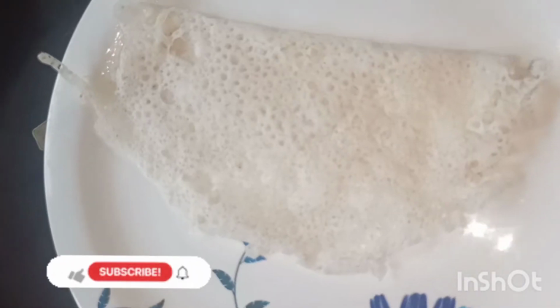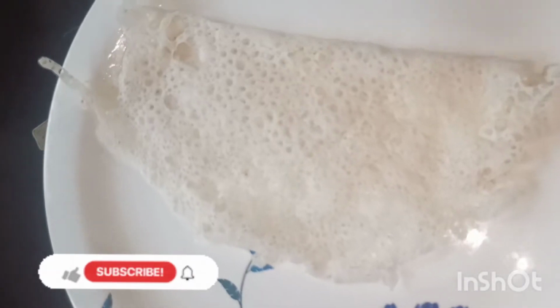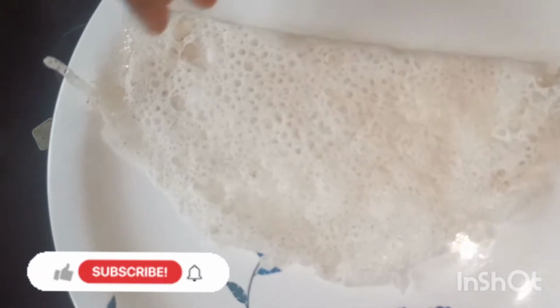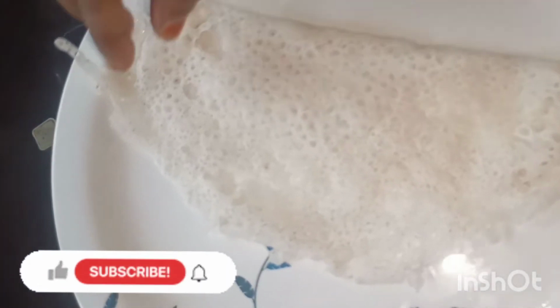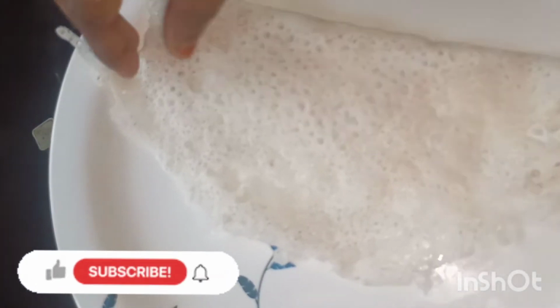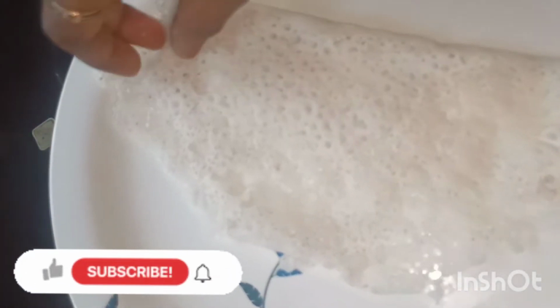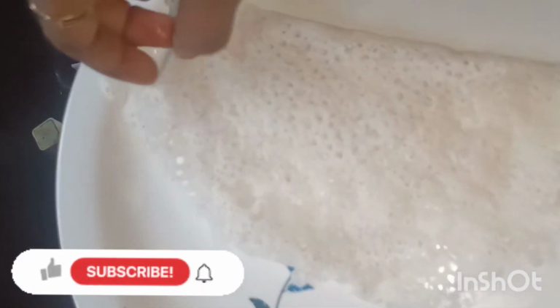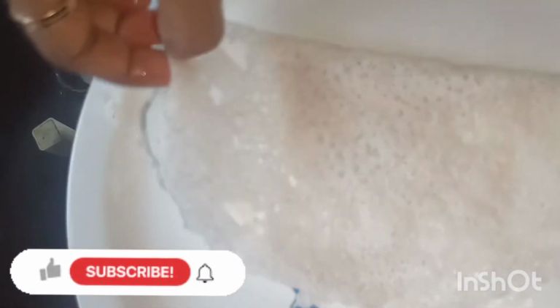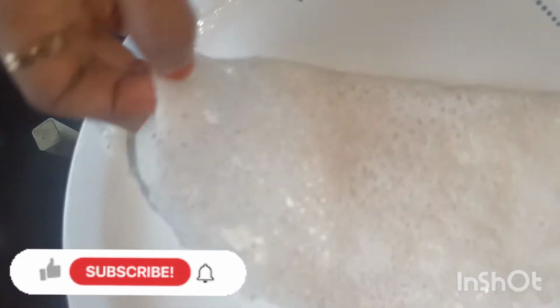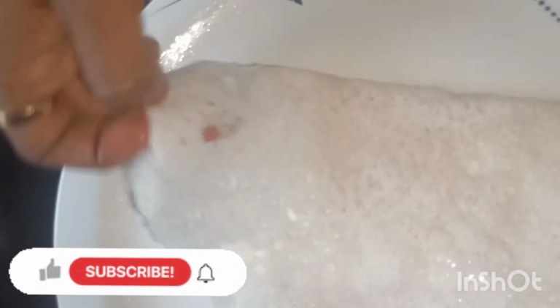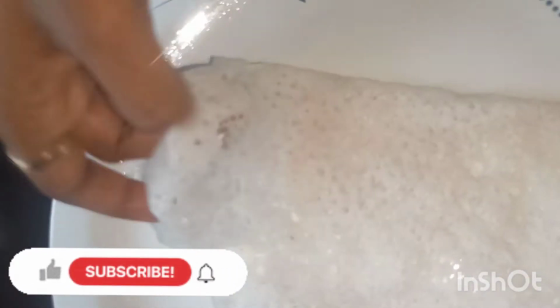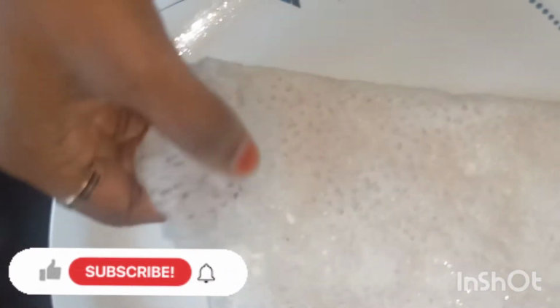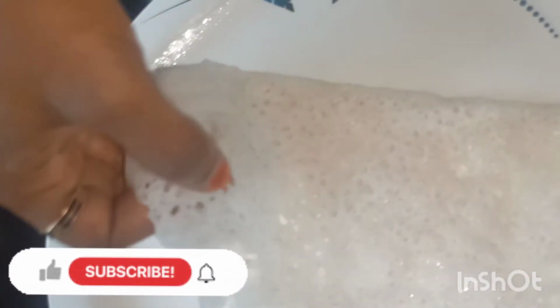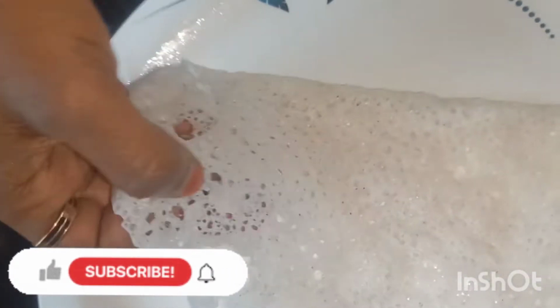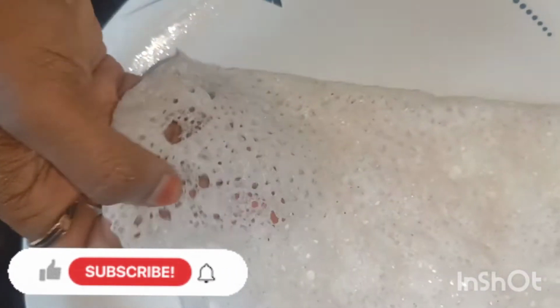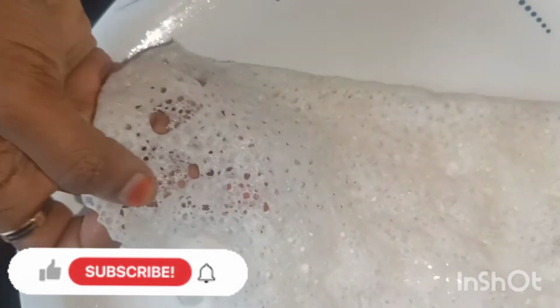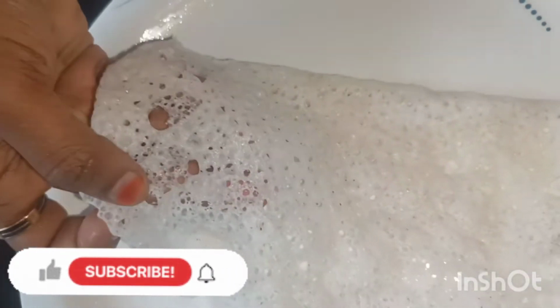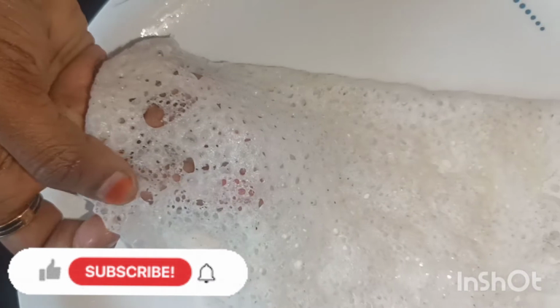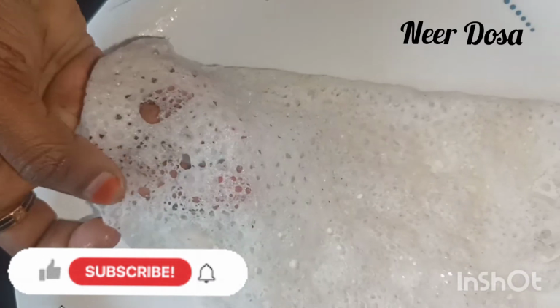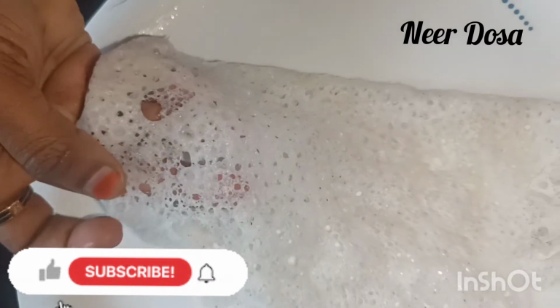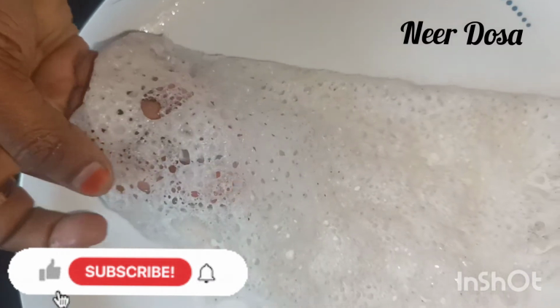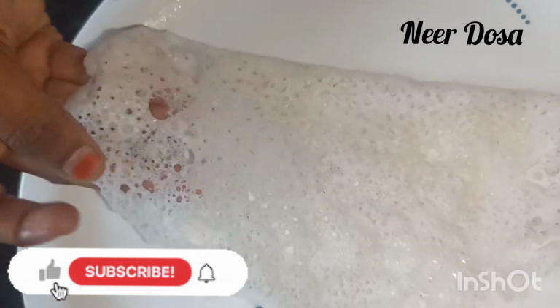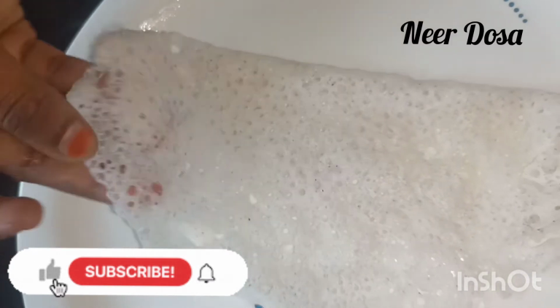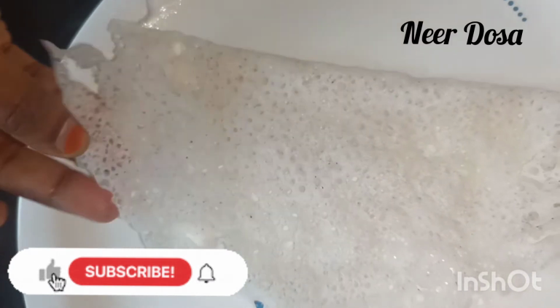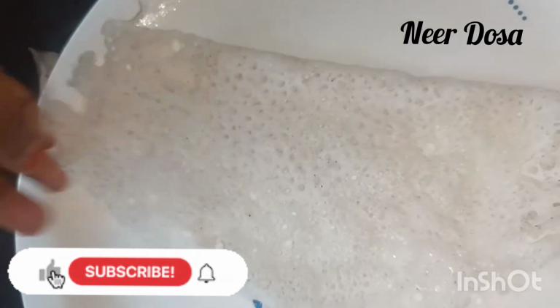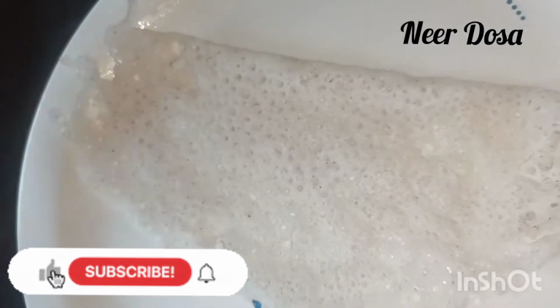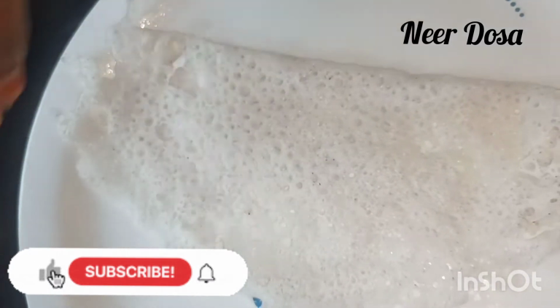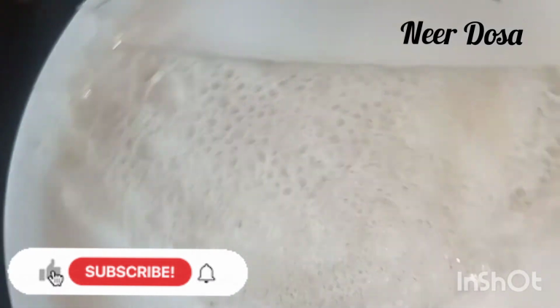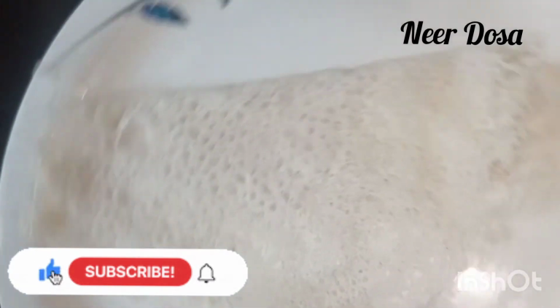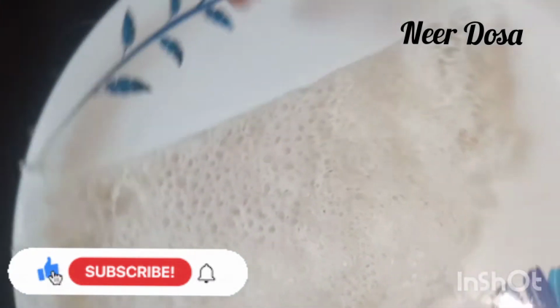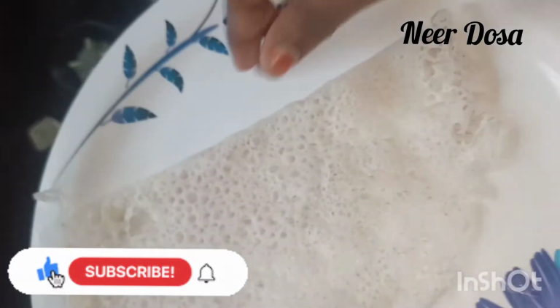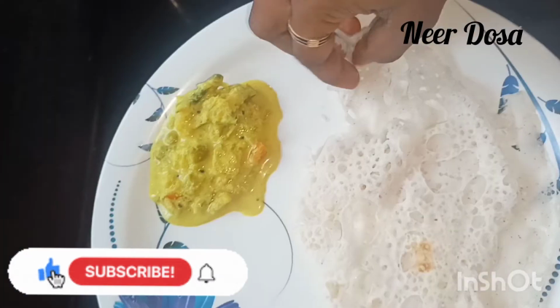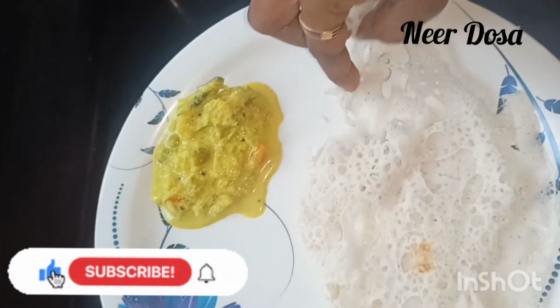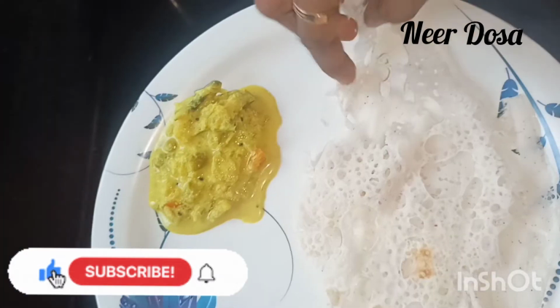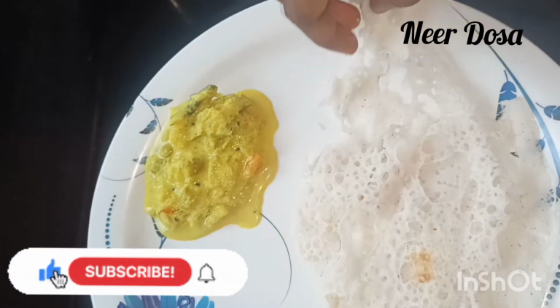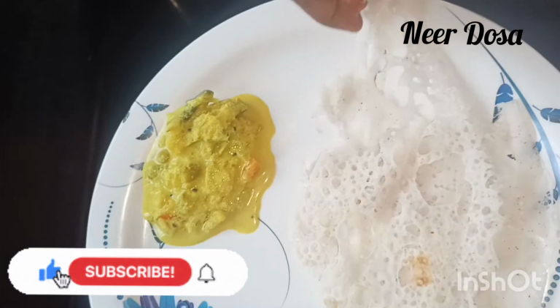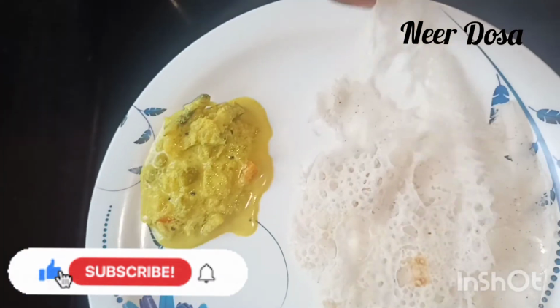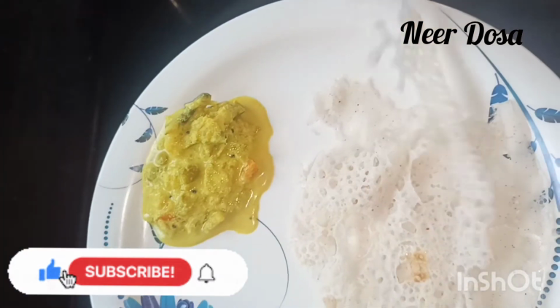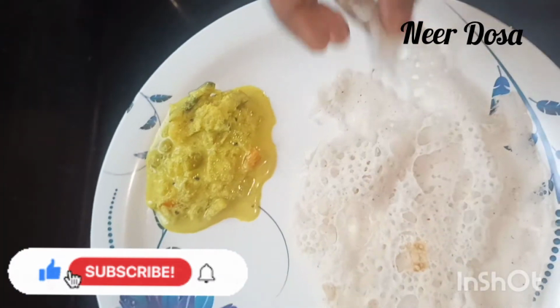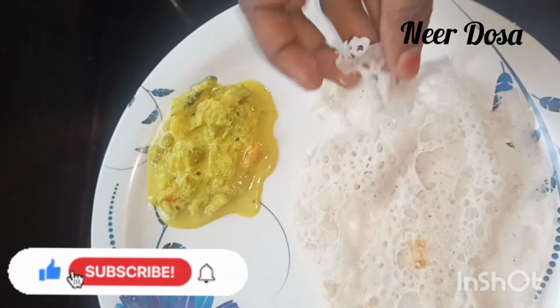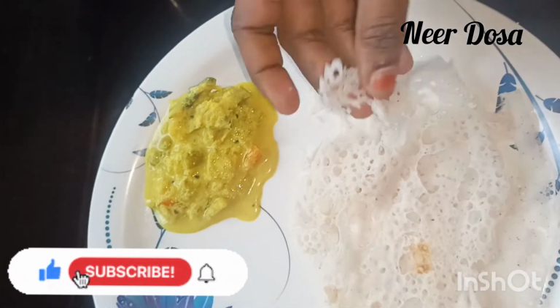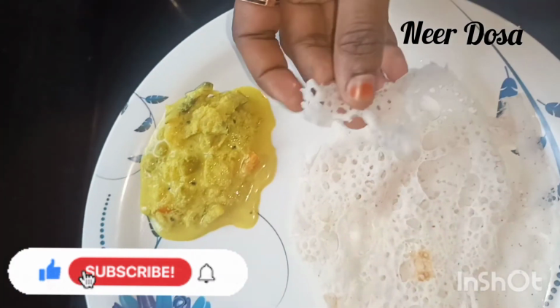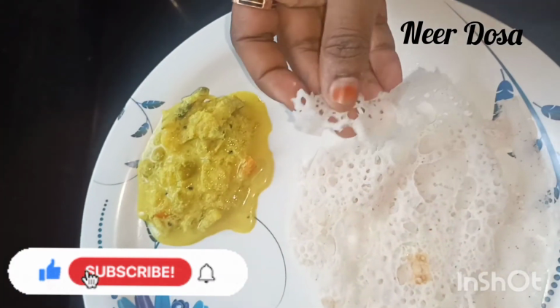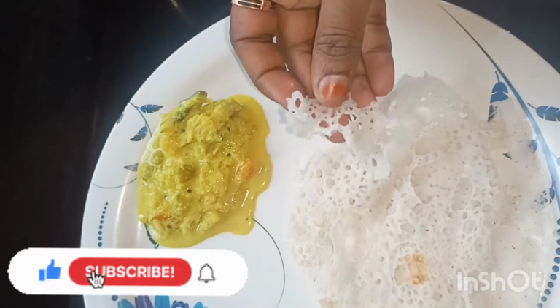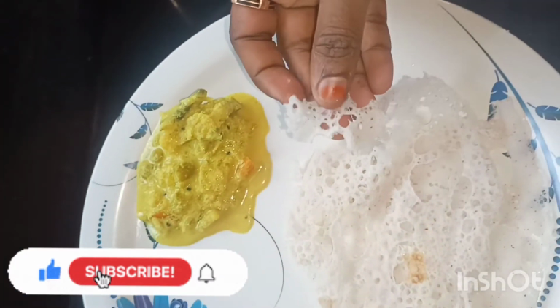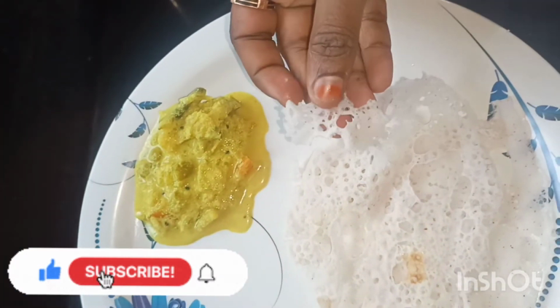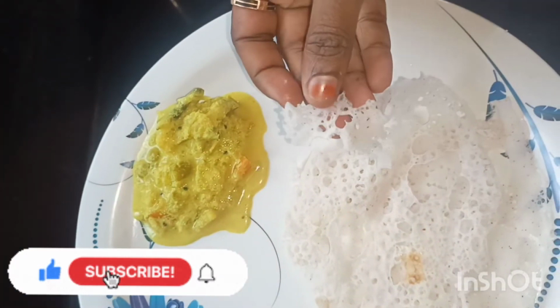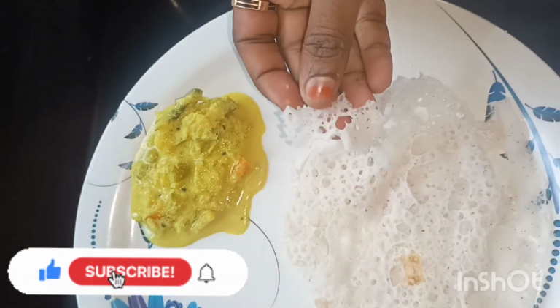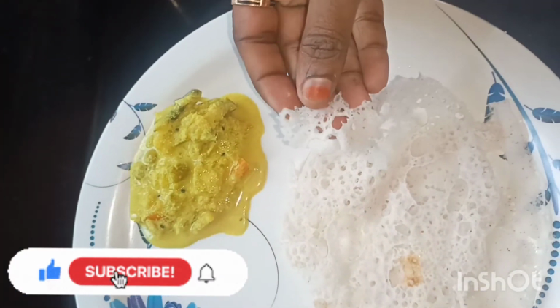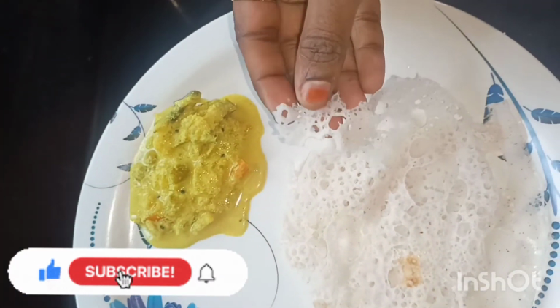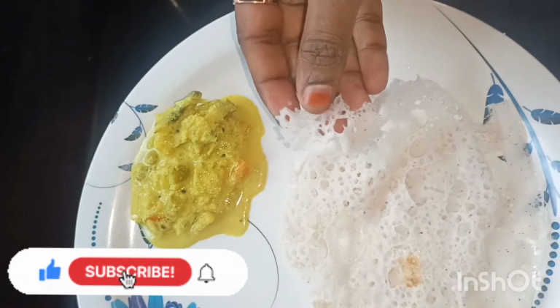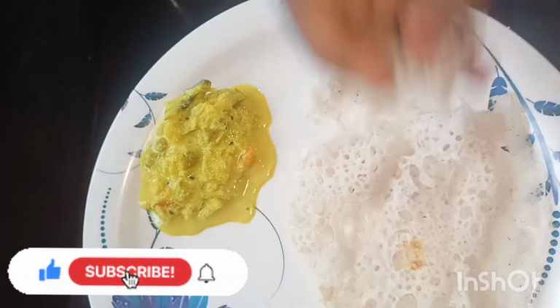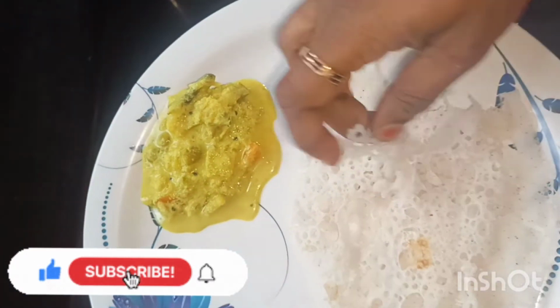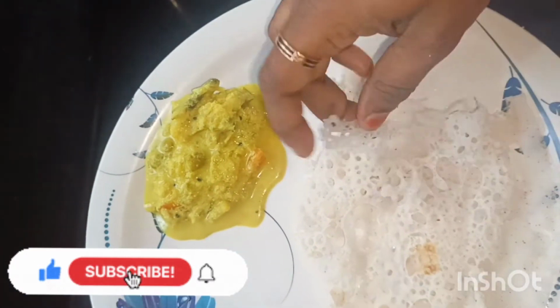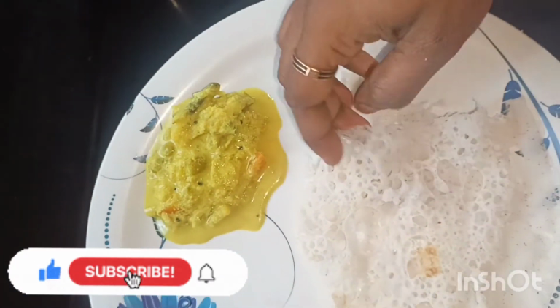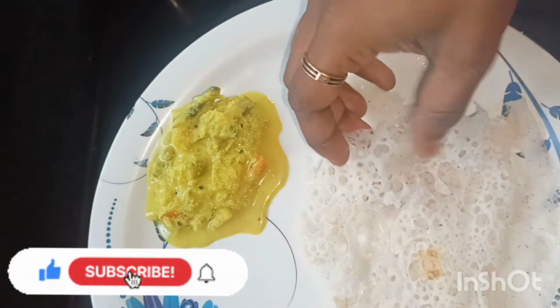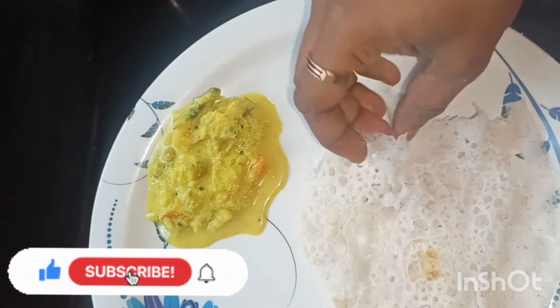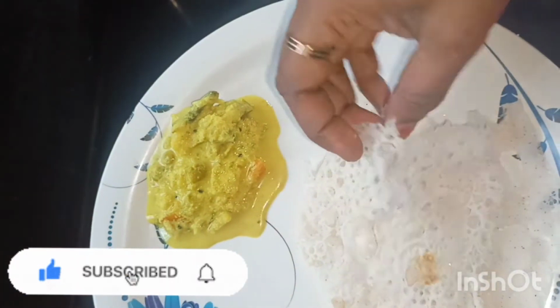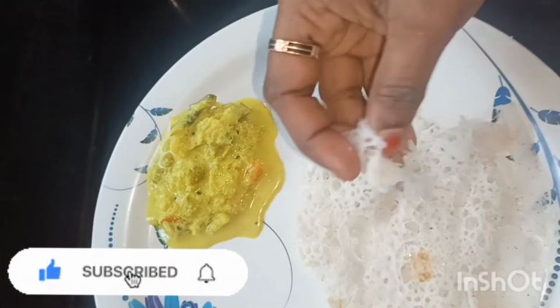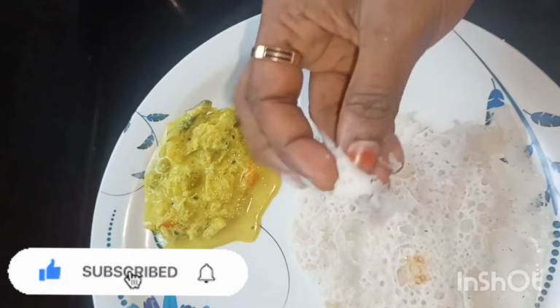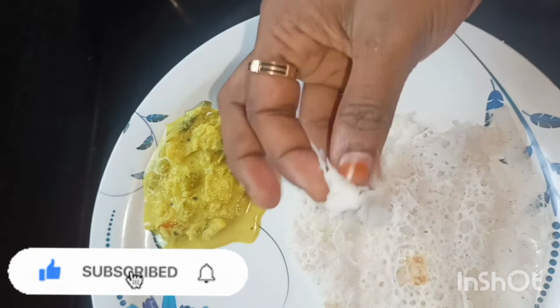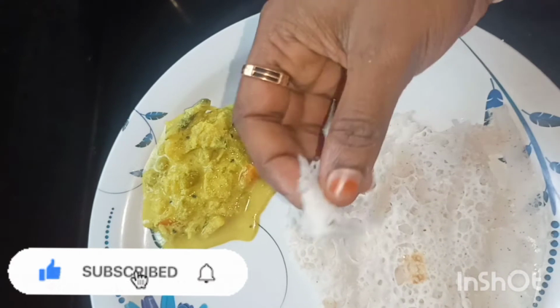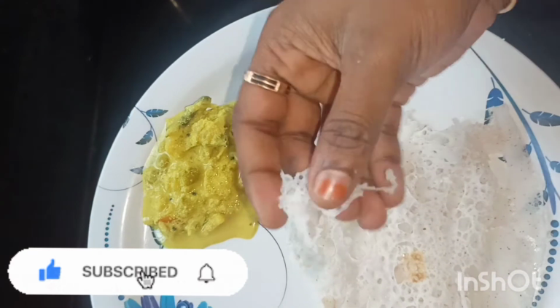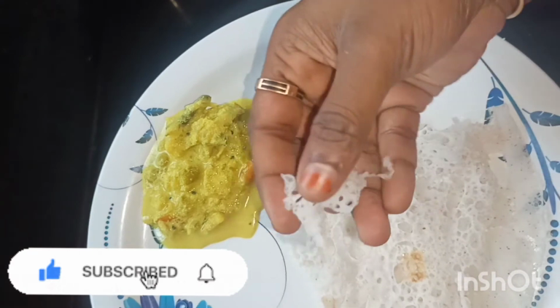Hi Friends! Welcome to my channel! I am sharing a recipe for Variety Ike. This is the recipe we have made in the kitchen.